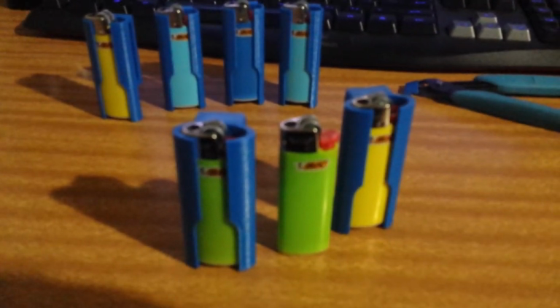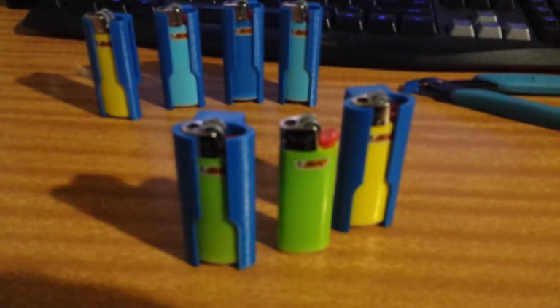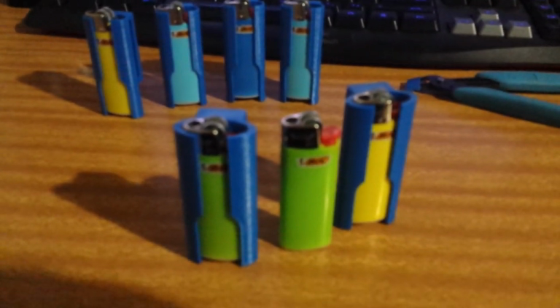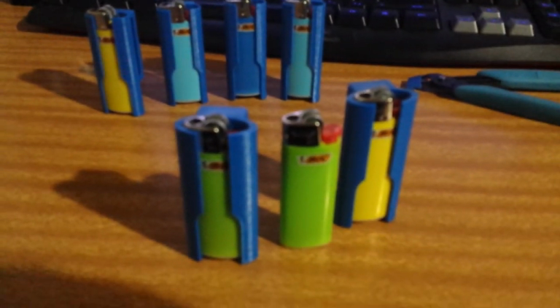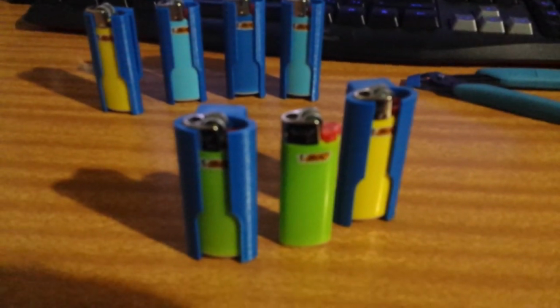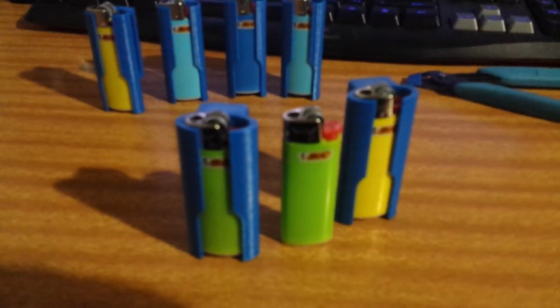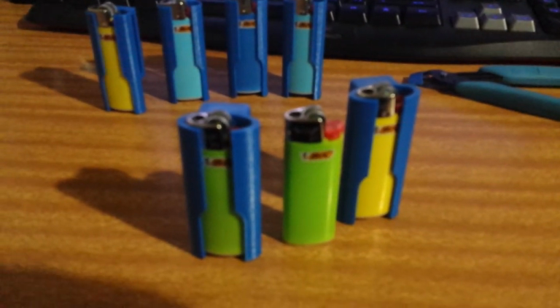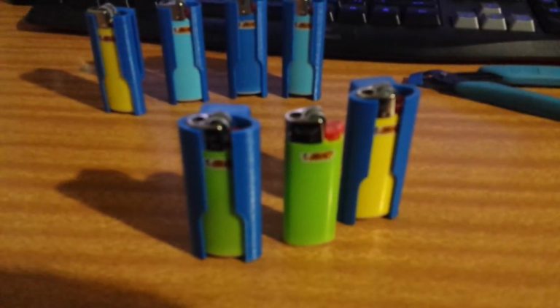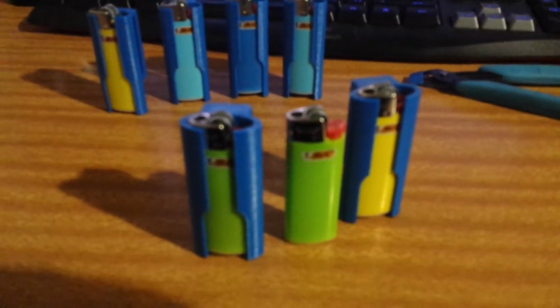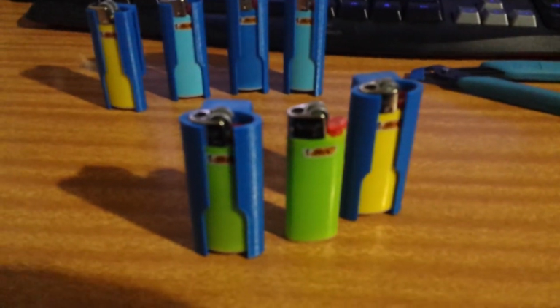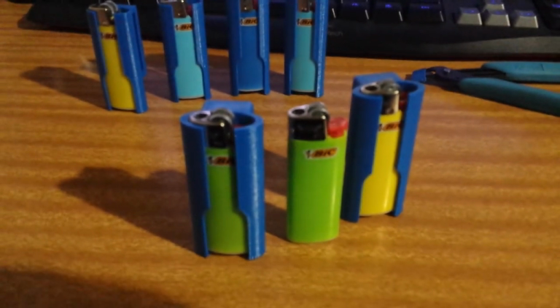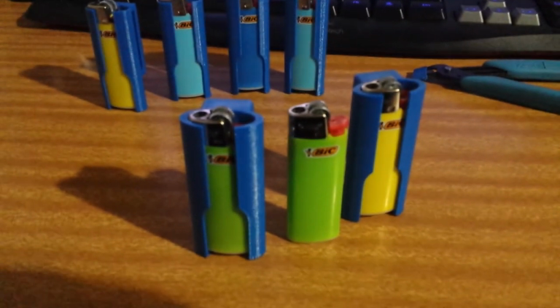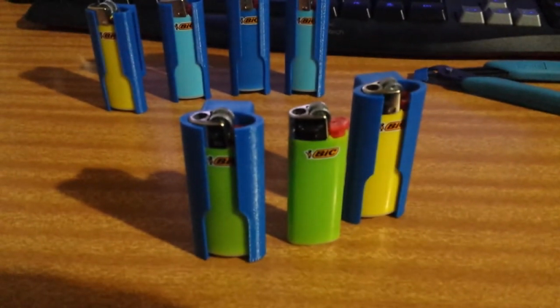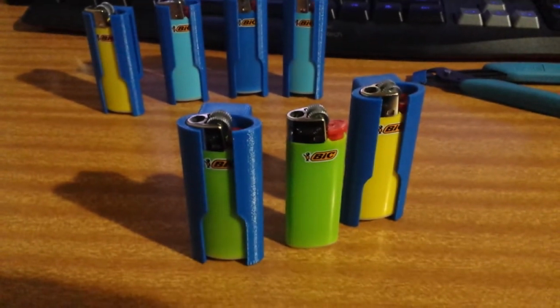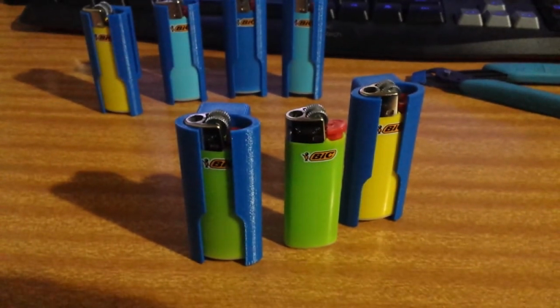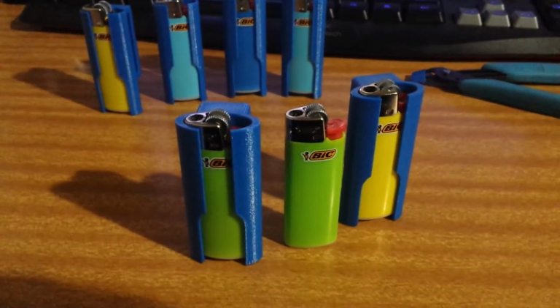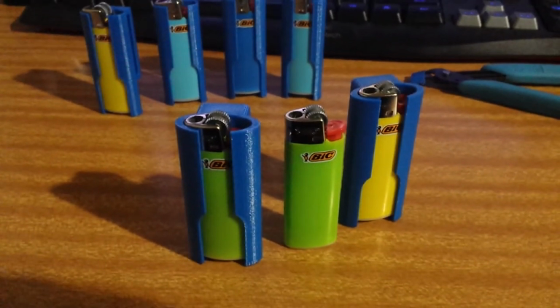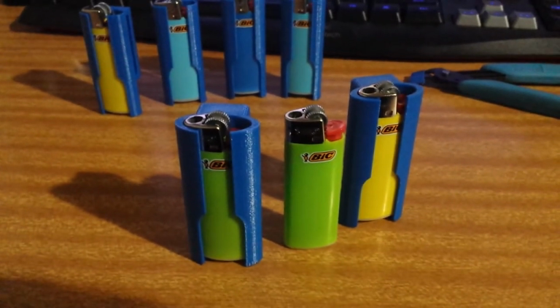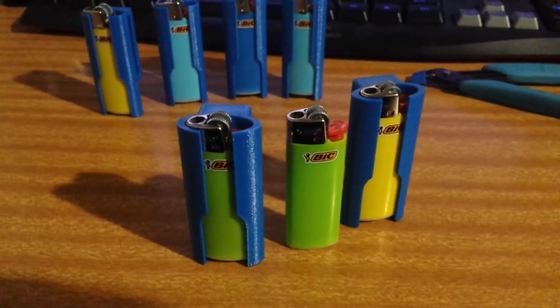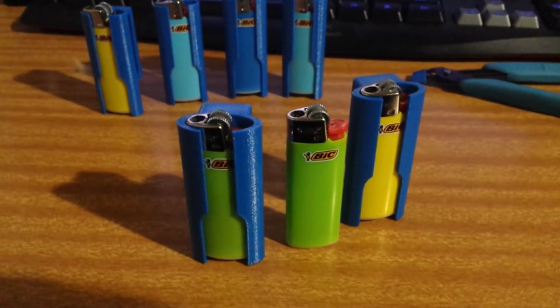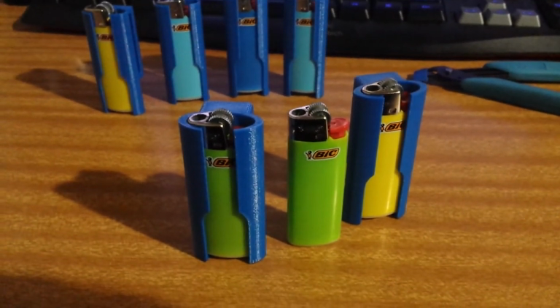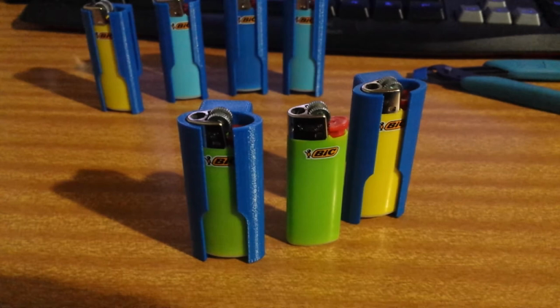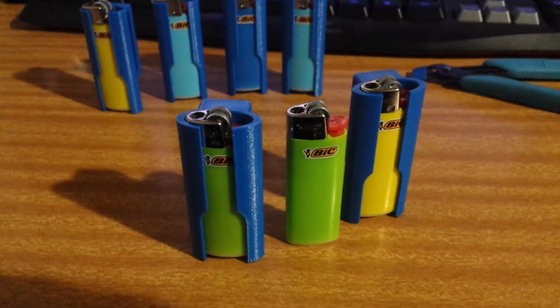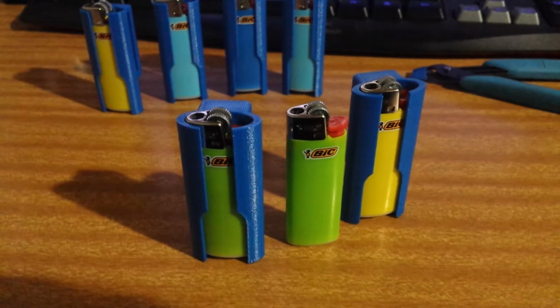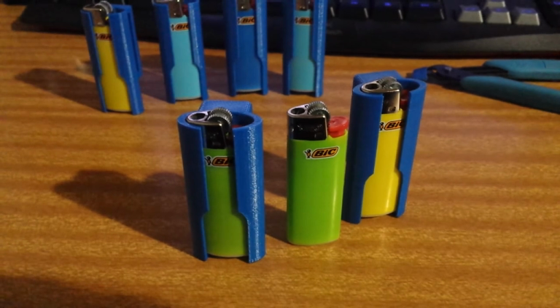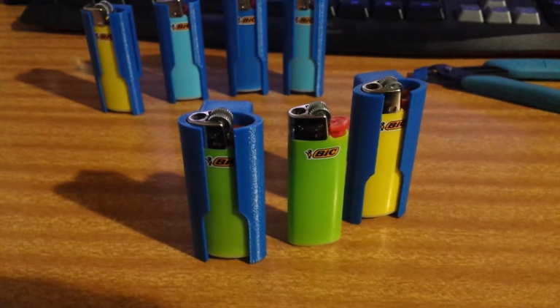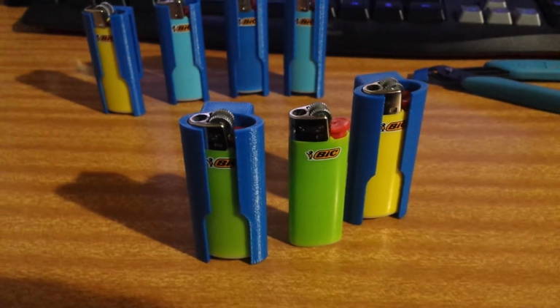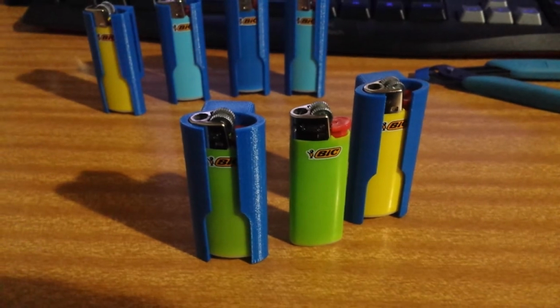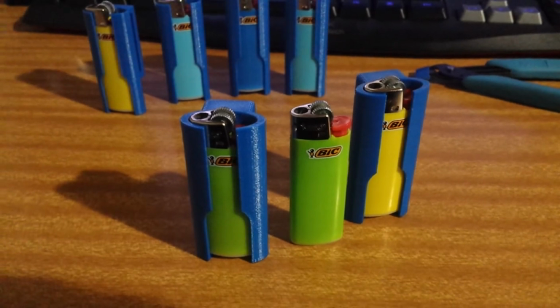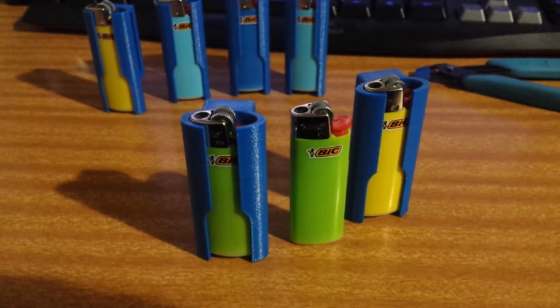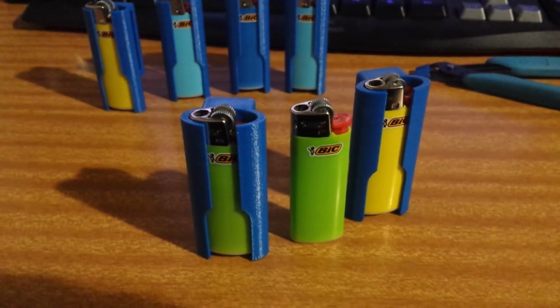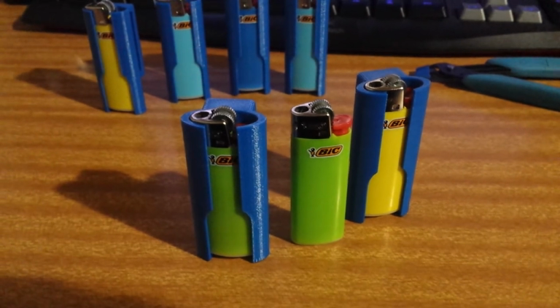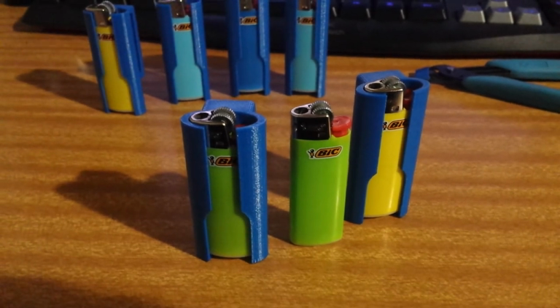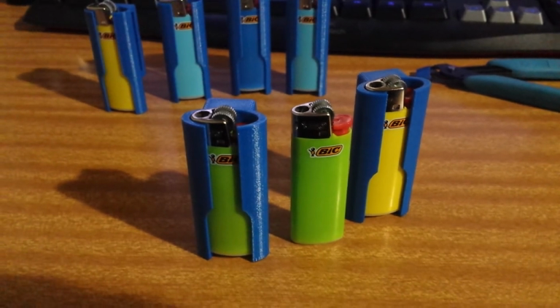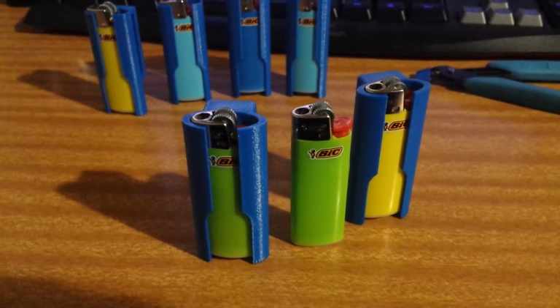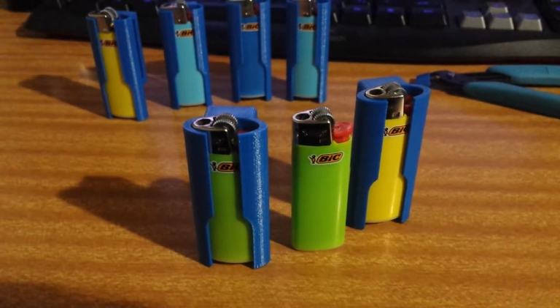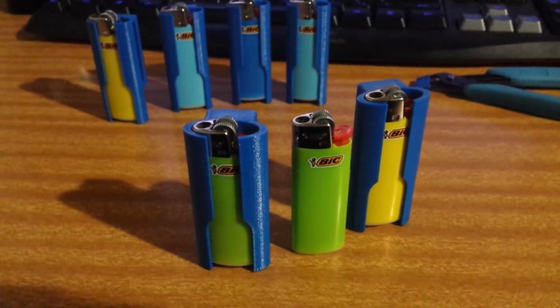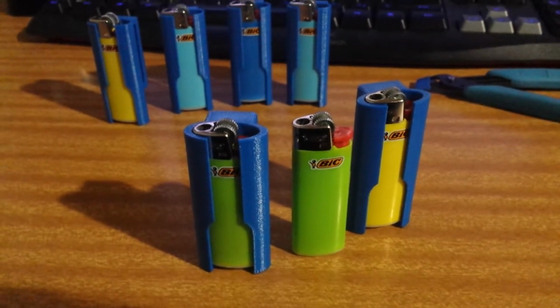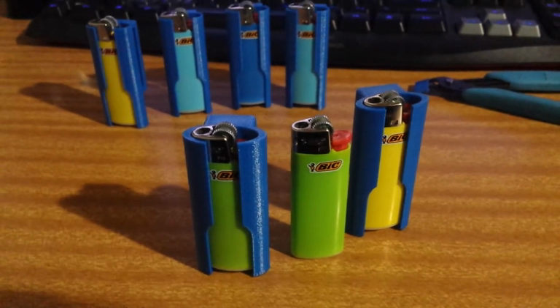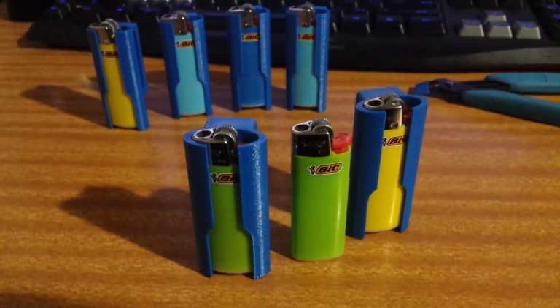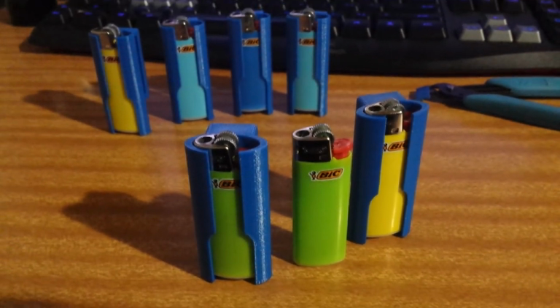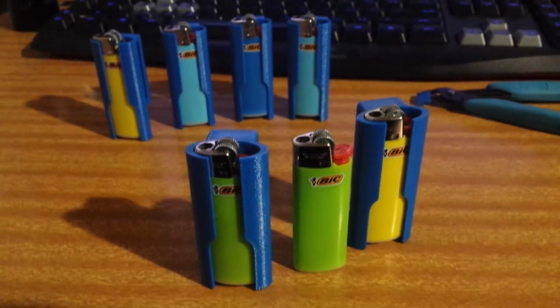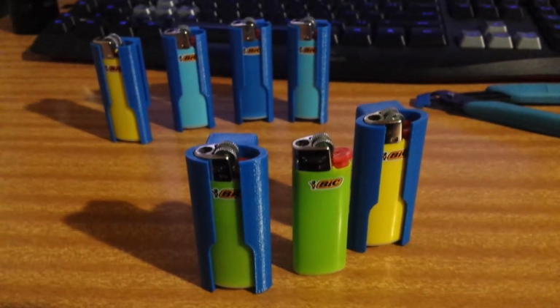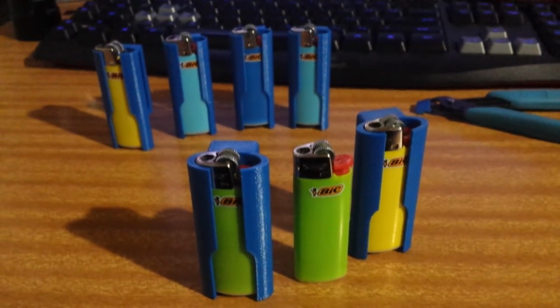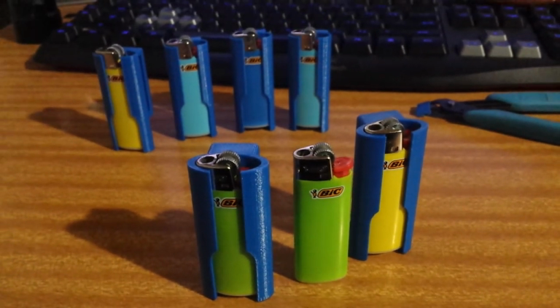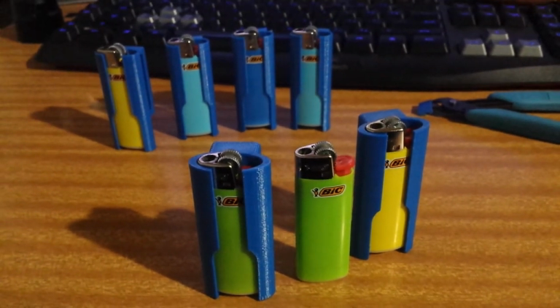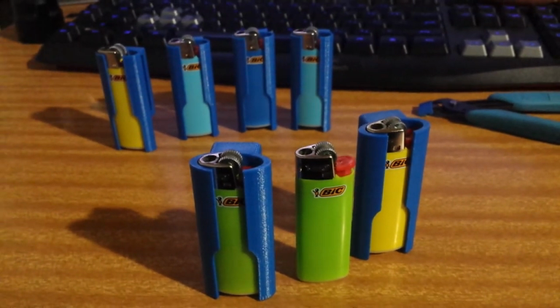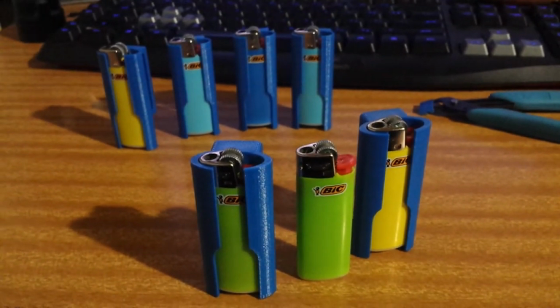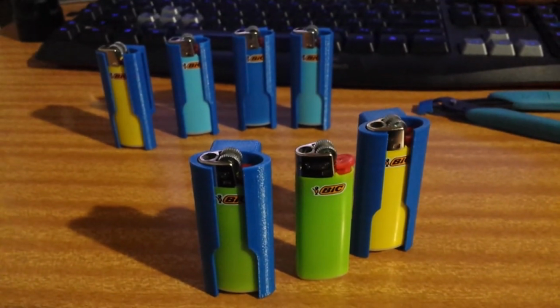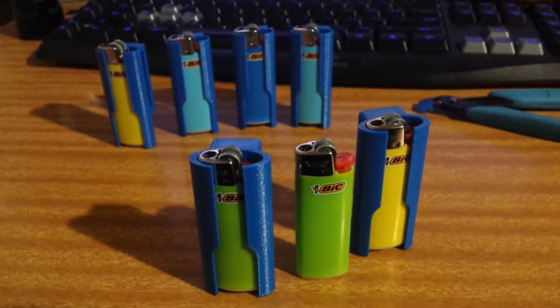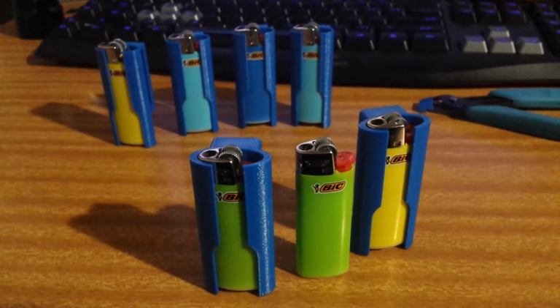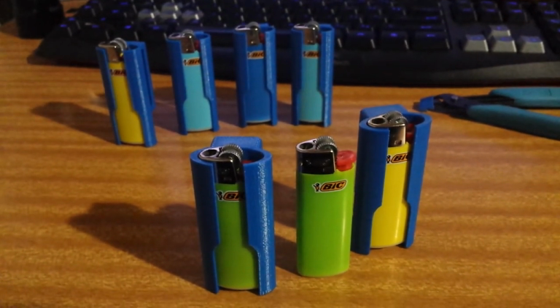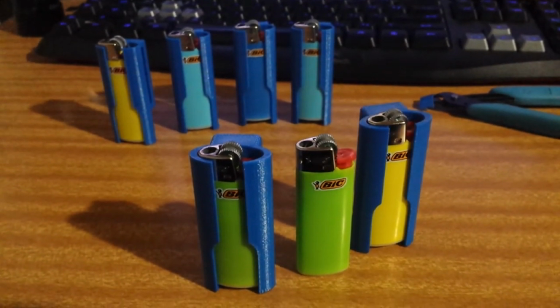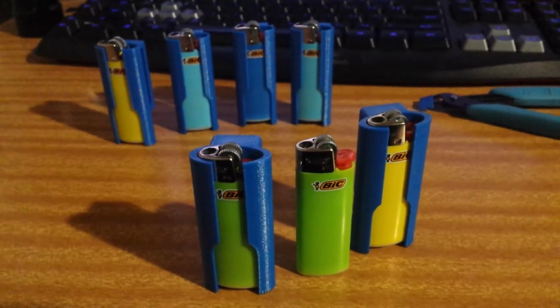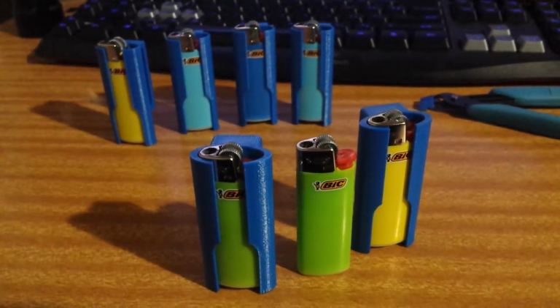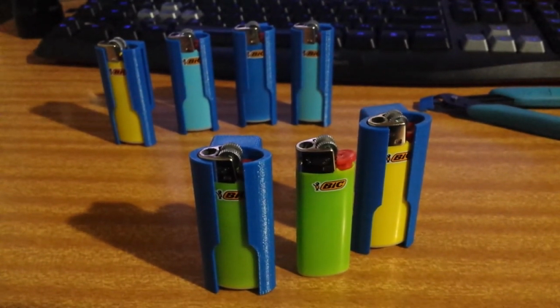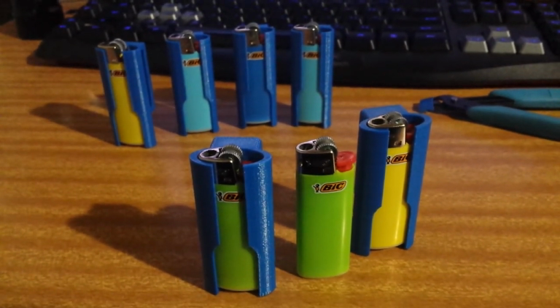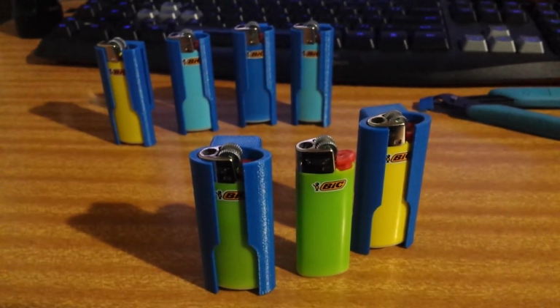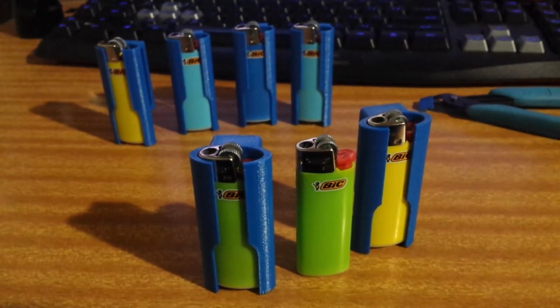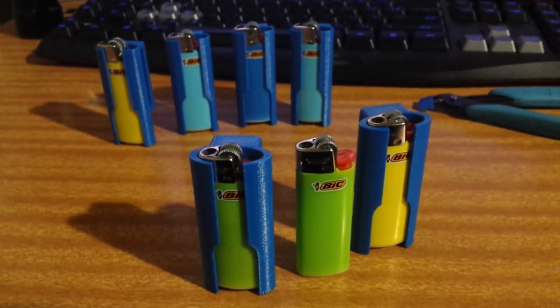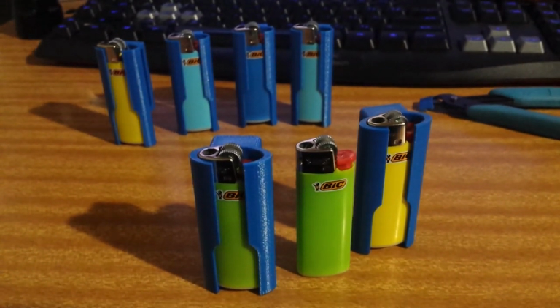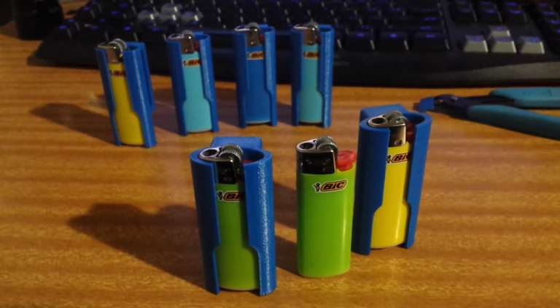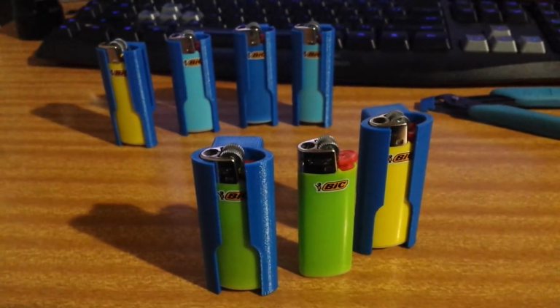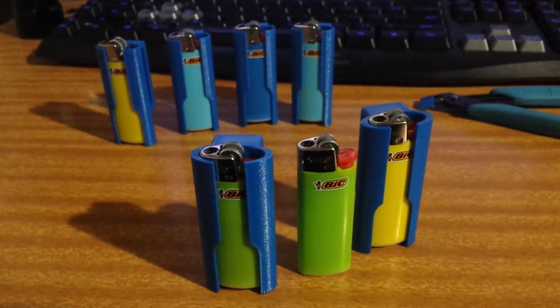If you want to print some, look it up on Thingiverse. Alright, catch ya.